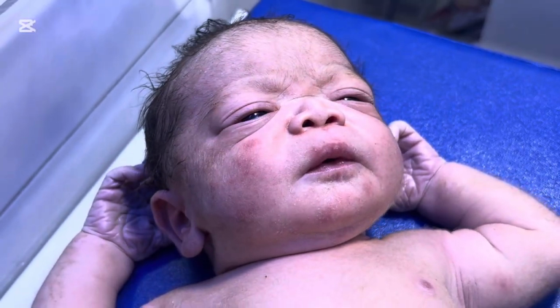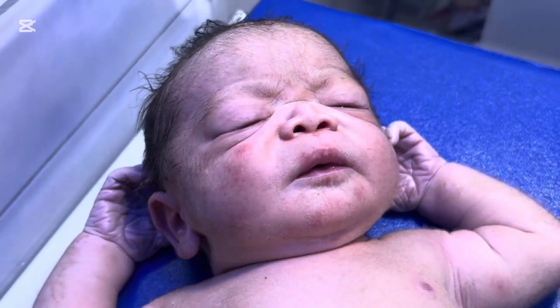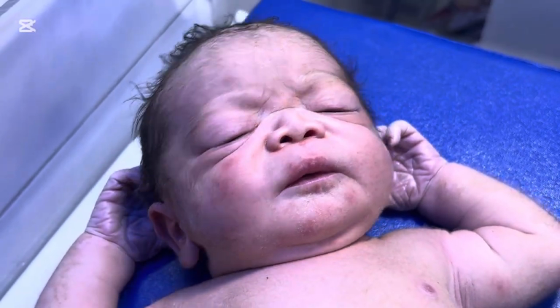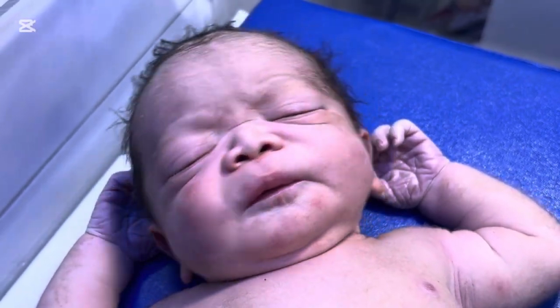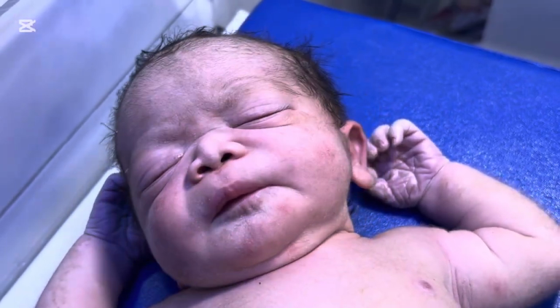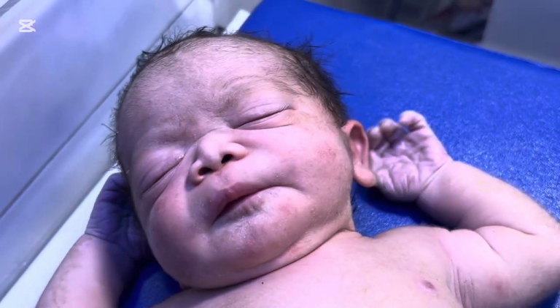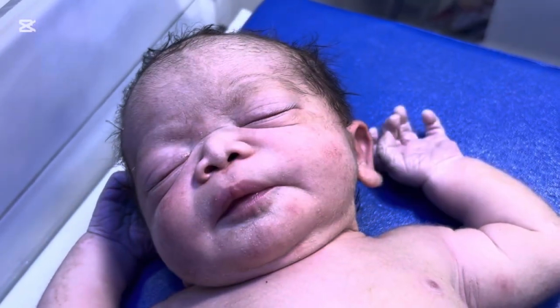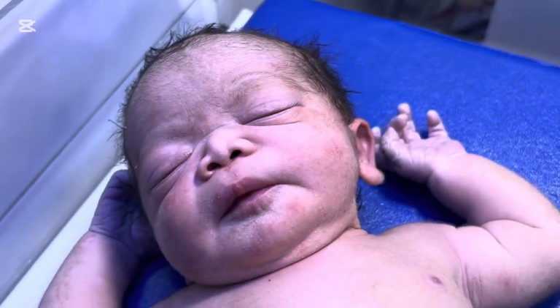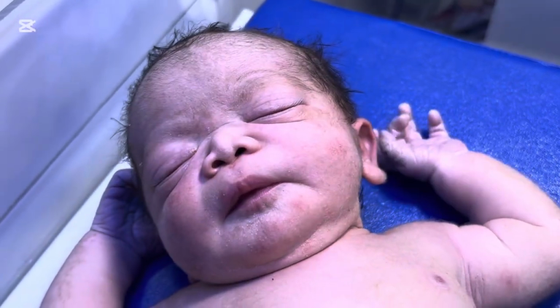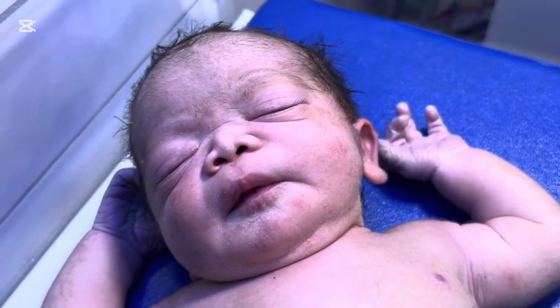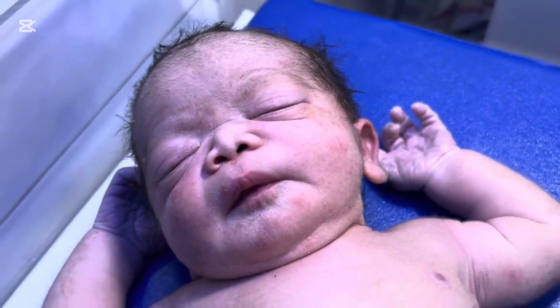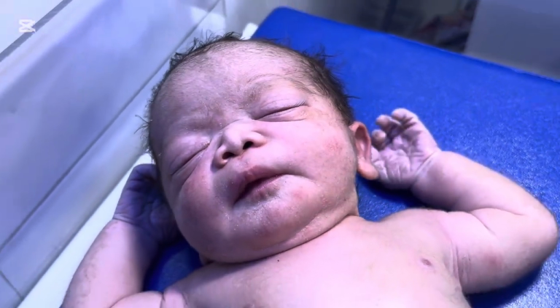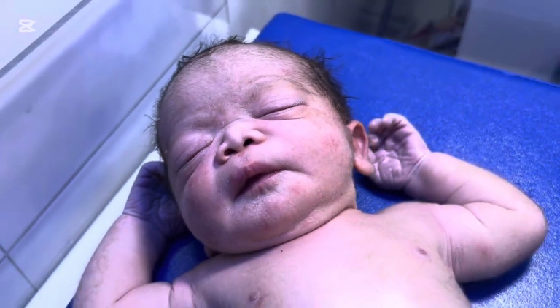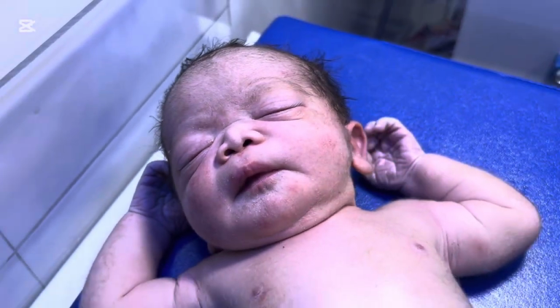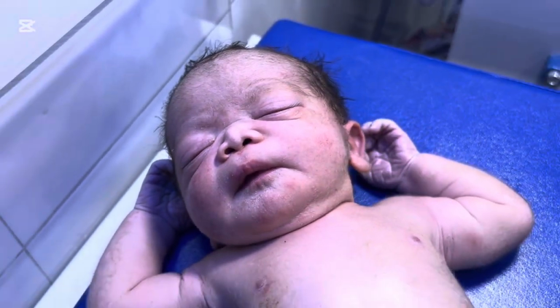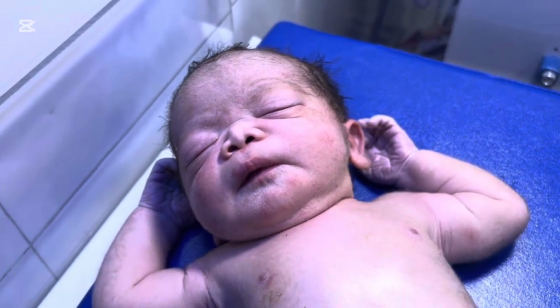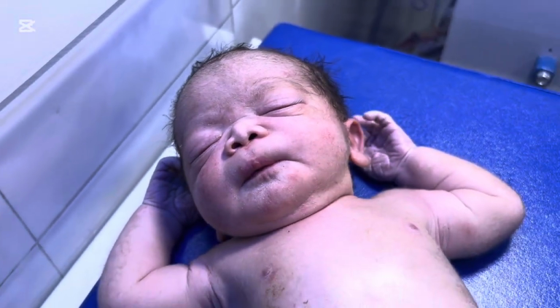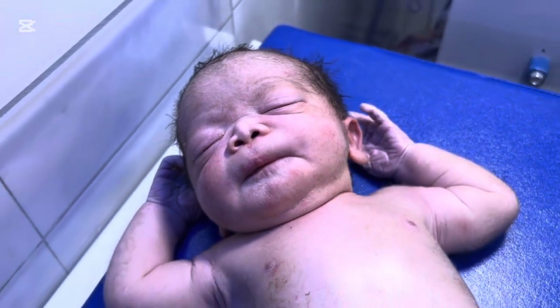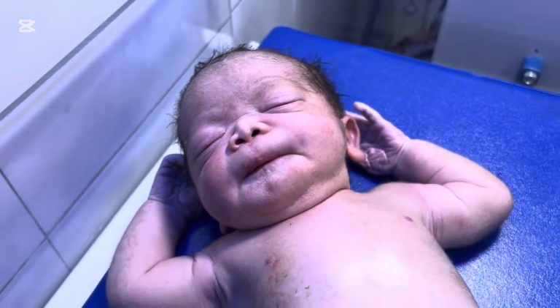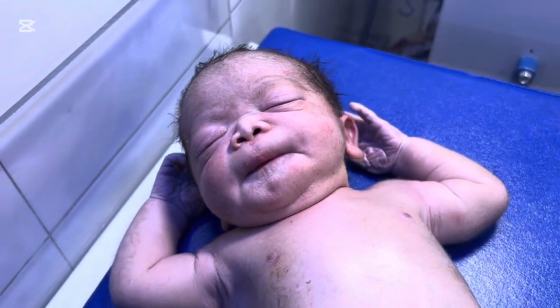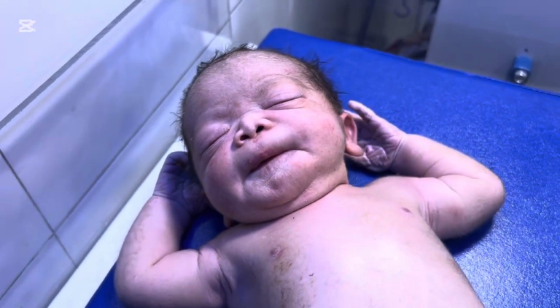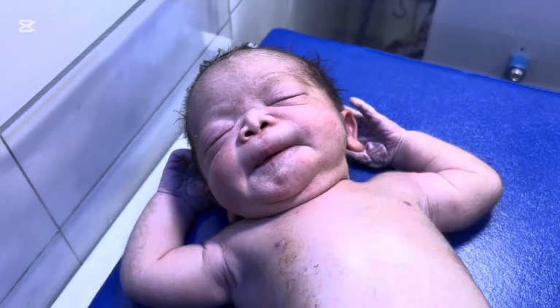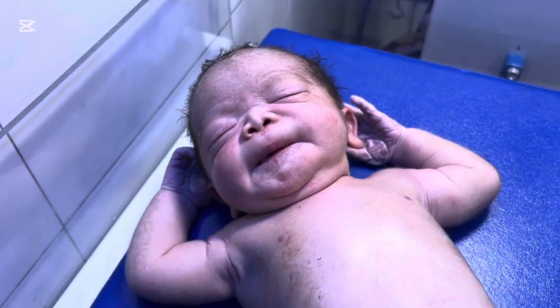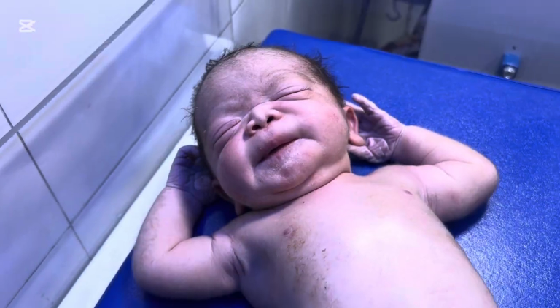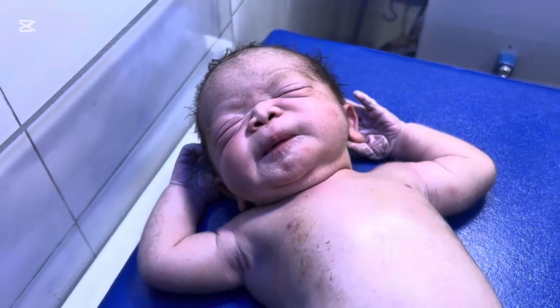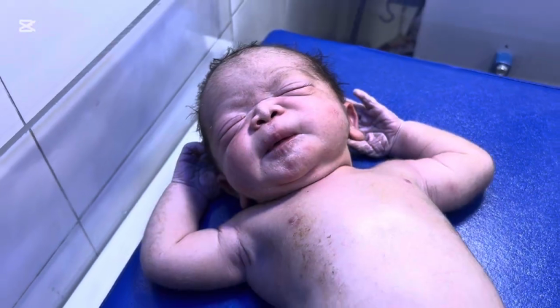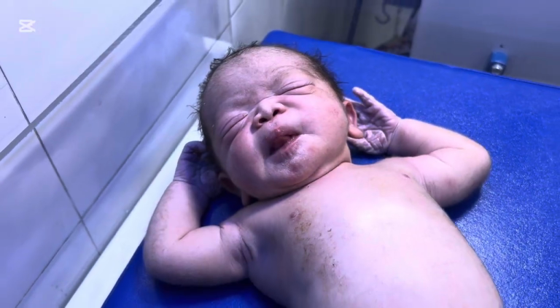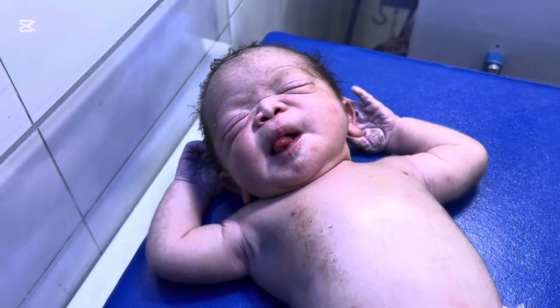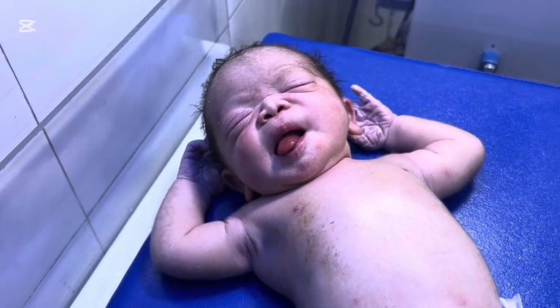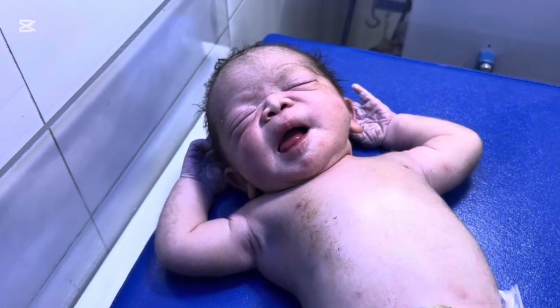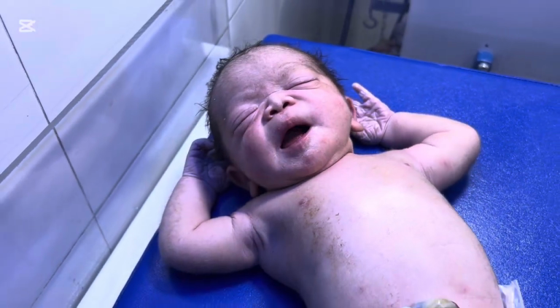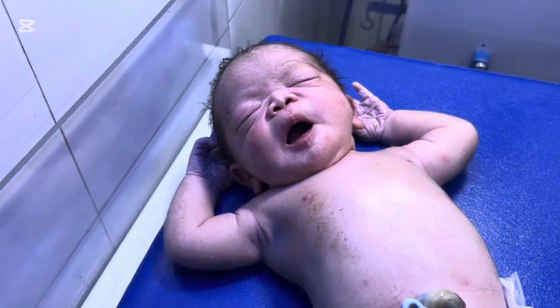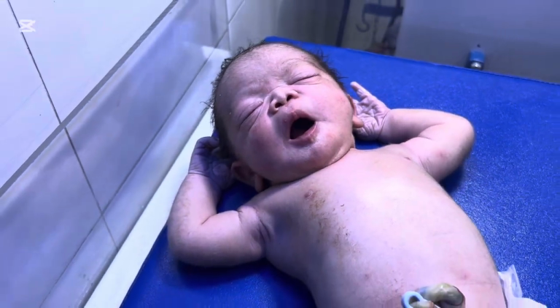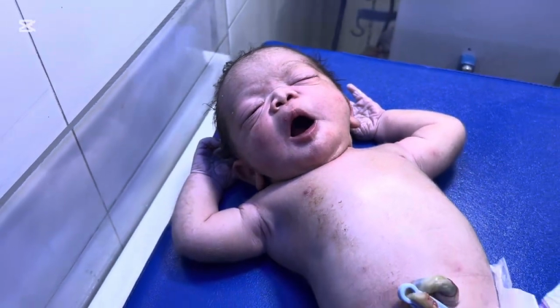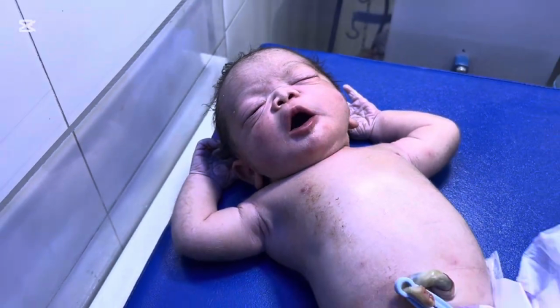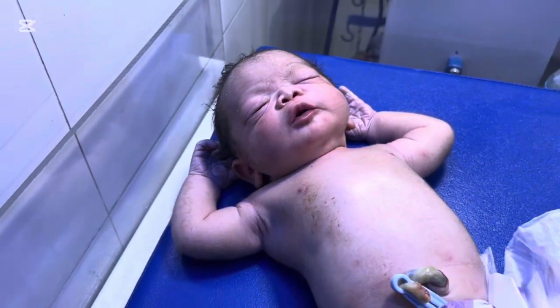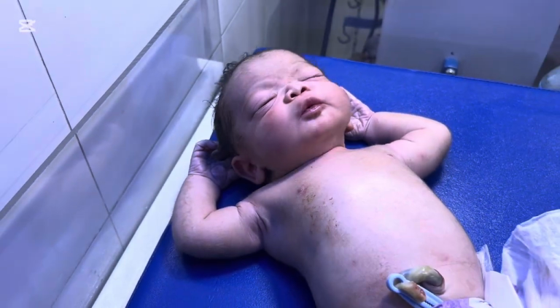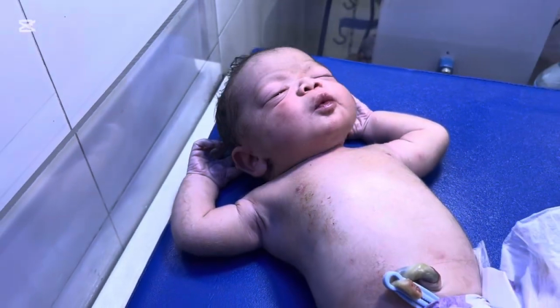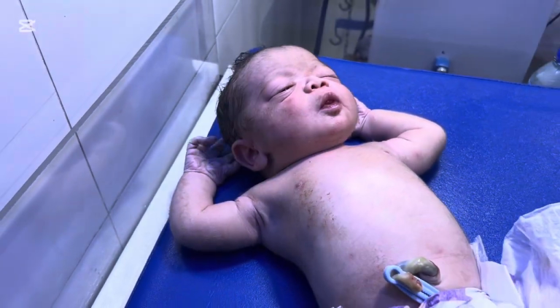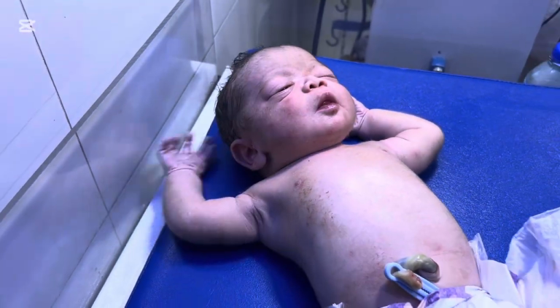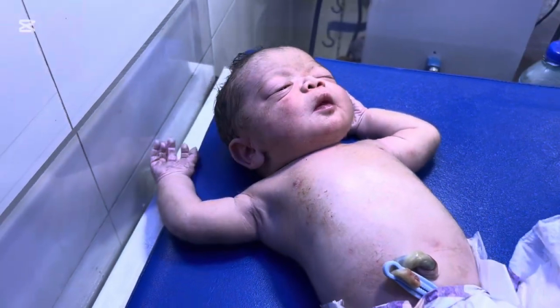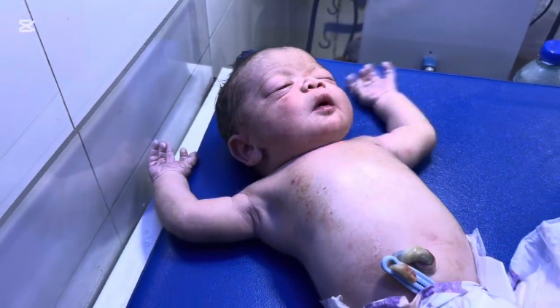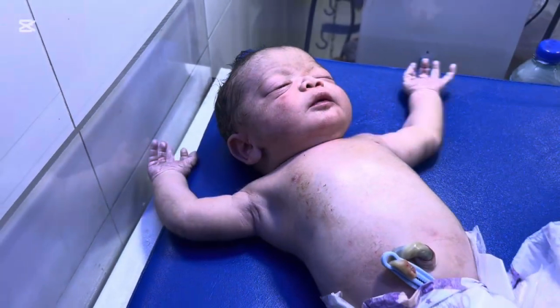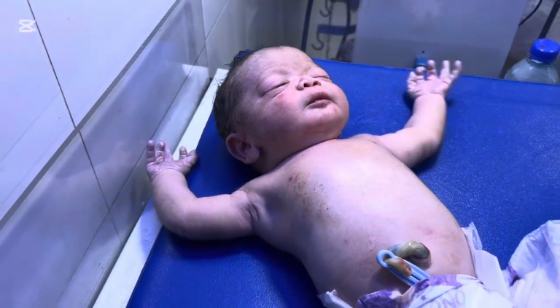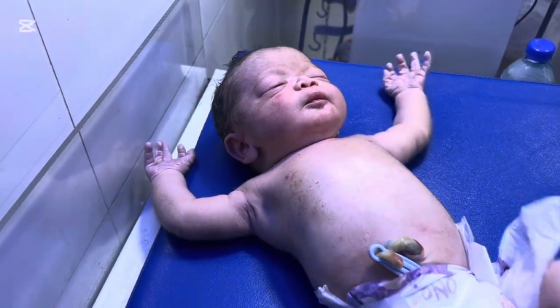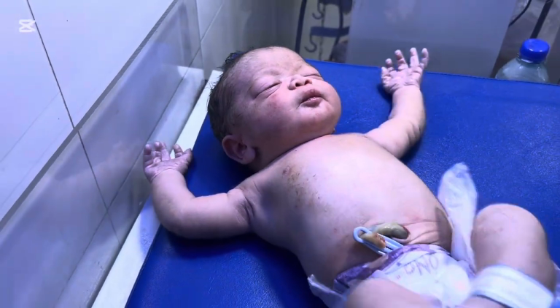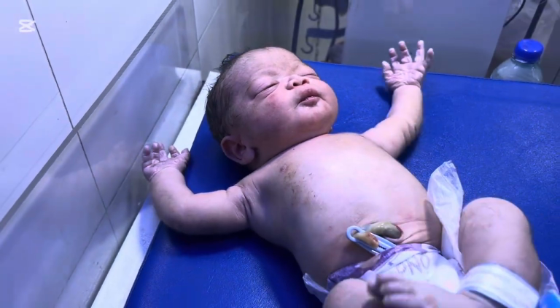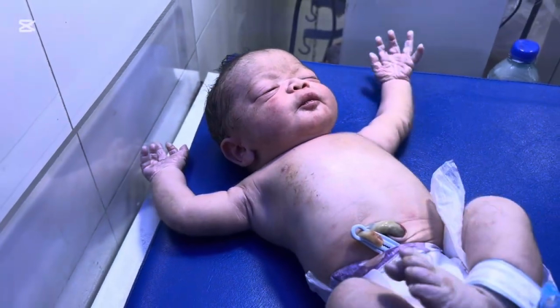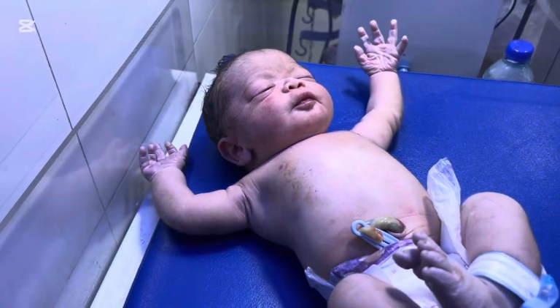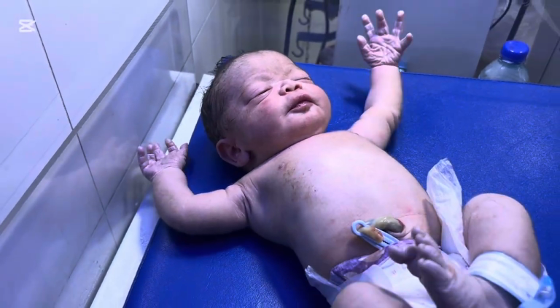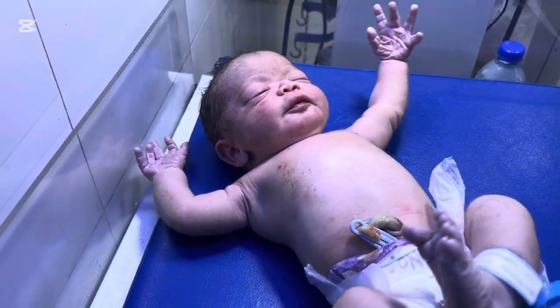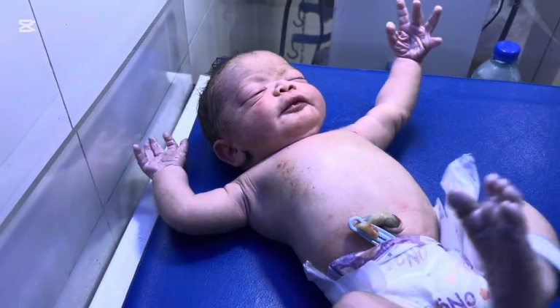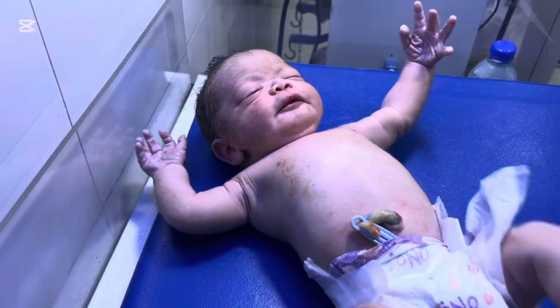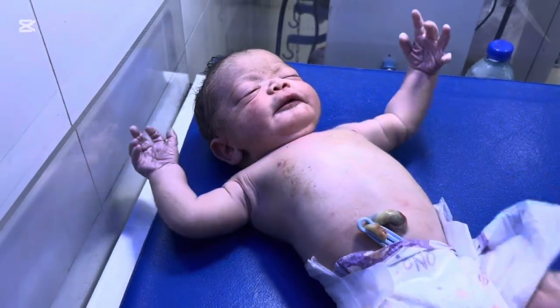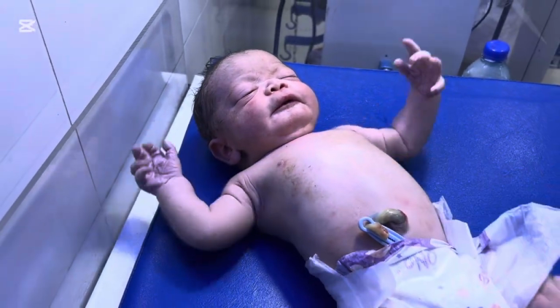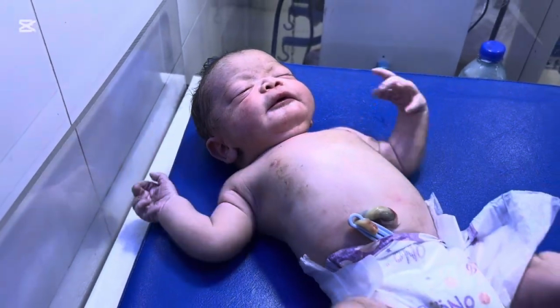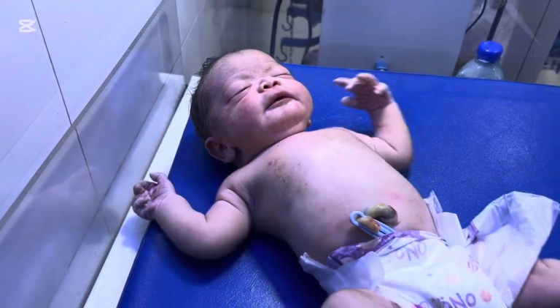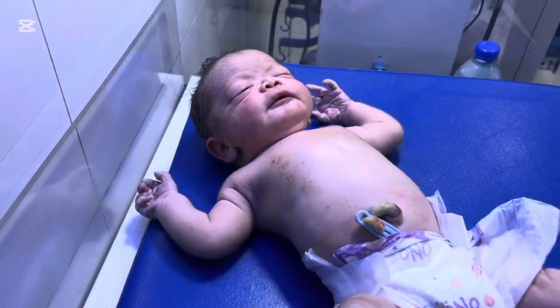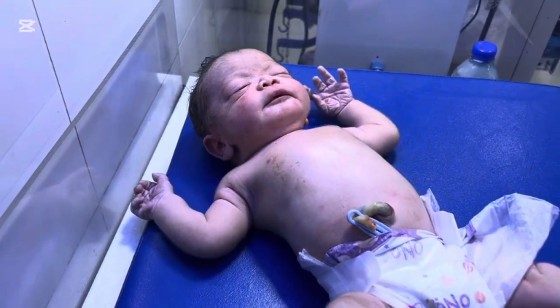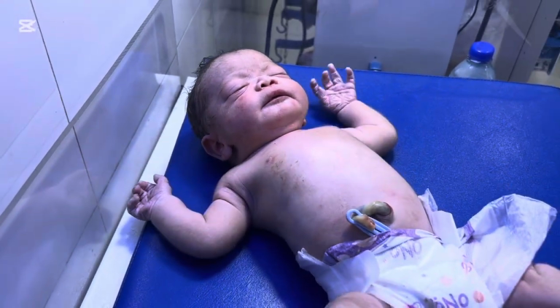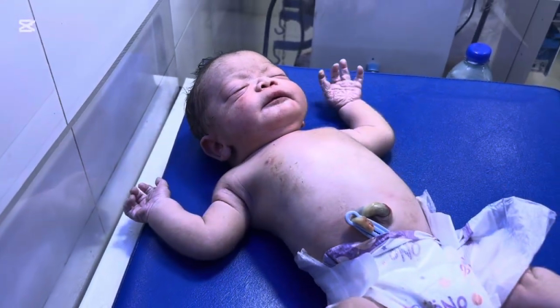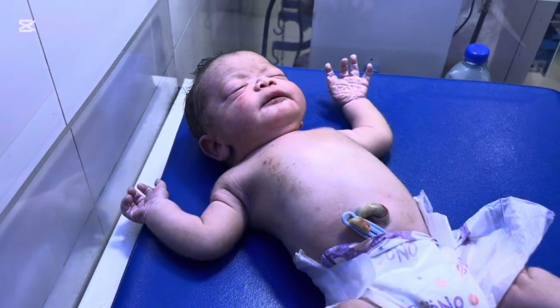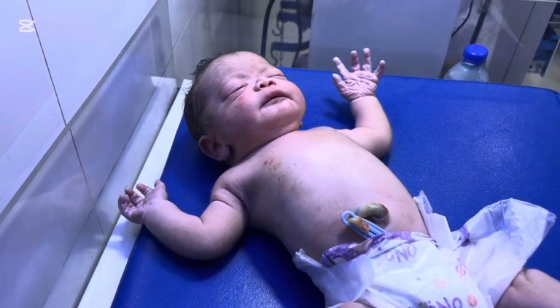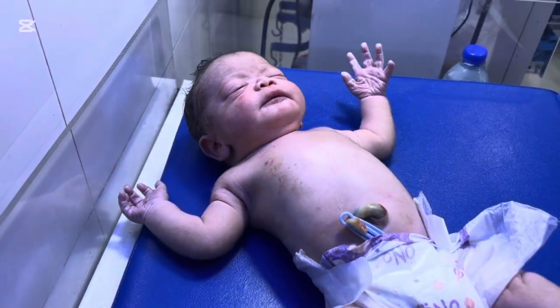Every time we handle an MSL baby, it reminds us how delicate life is. One moment the baby is inside the mother's womb, safe and protected.